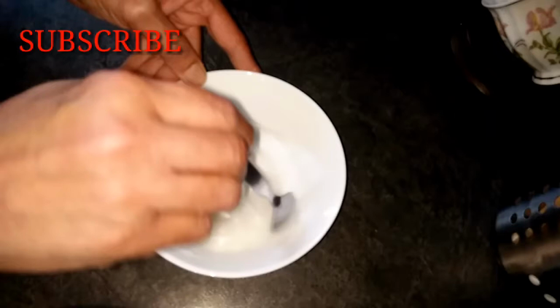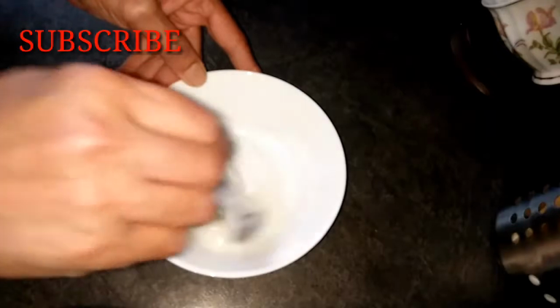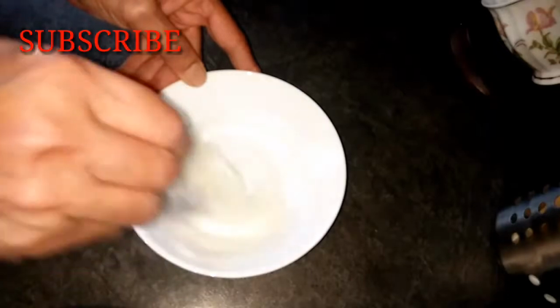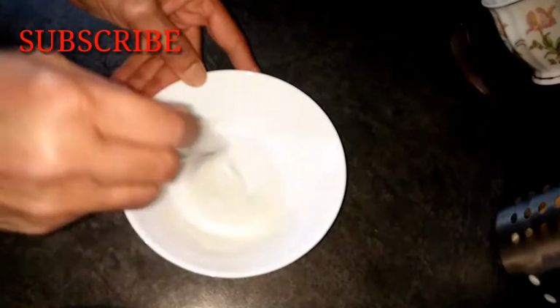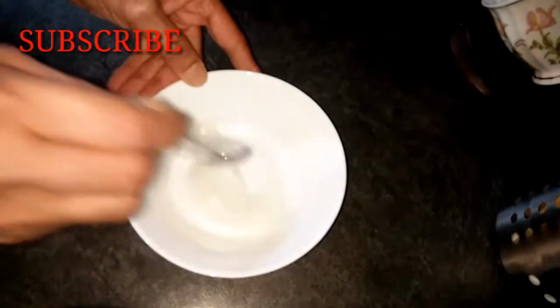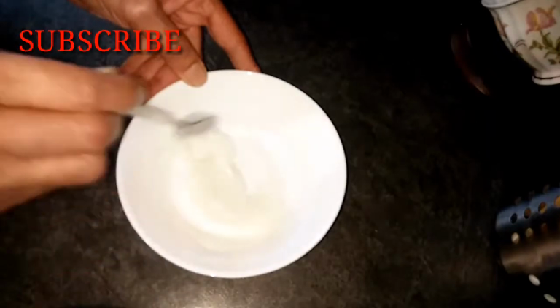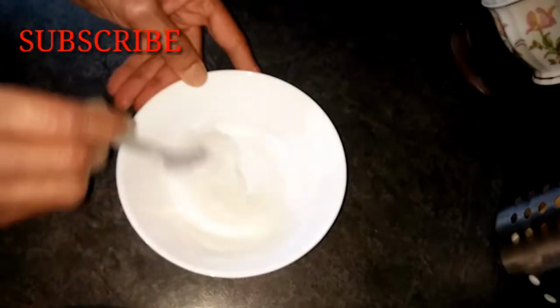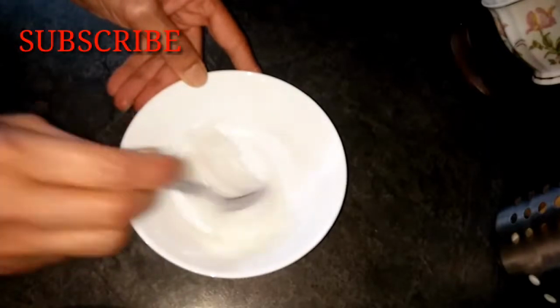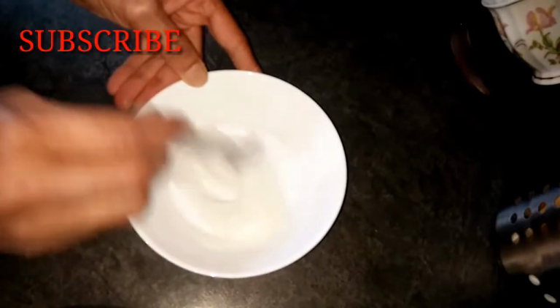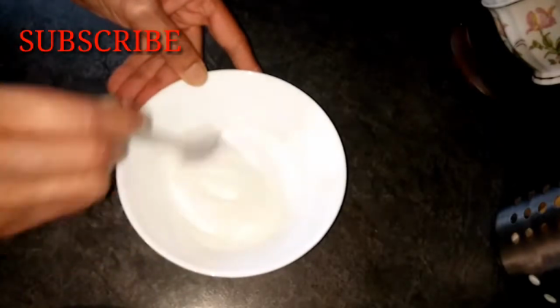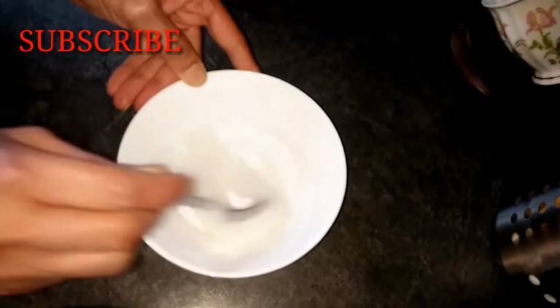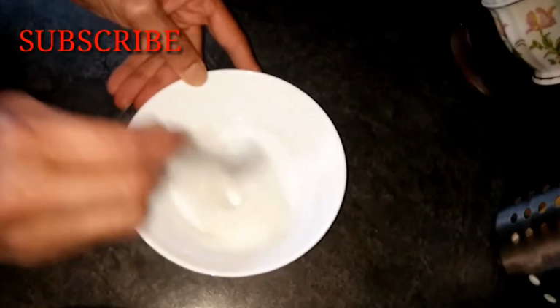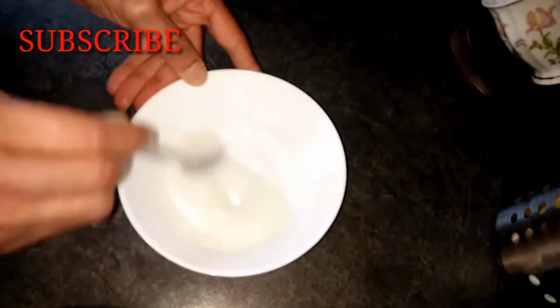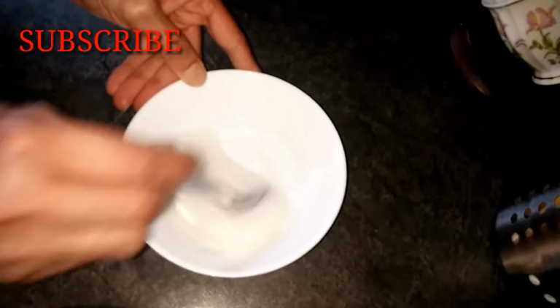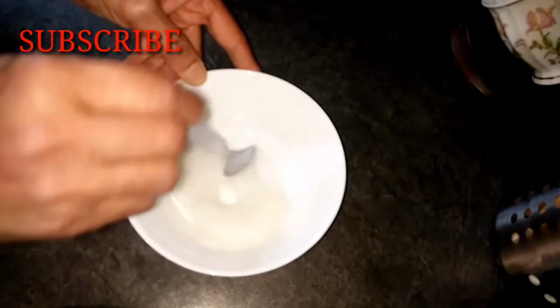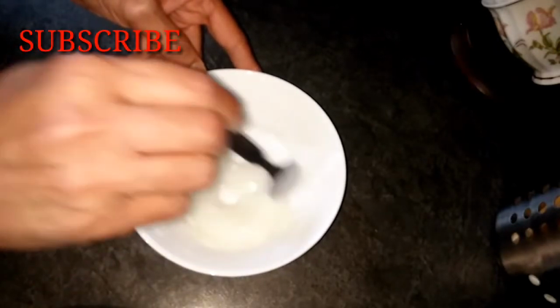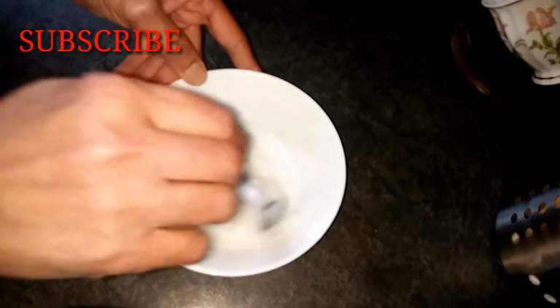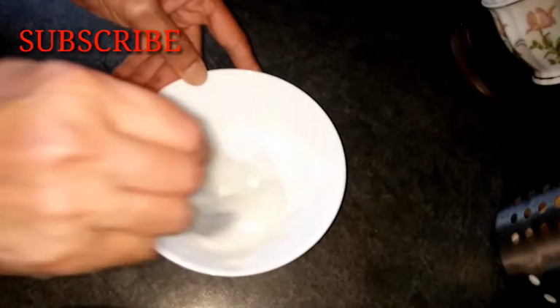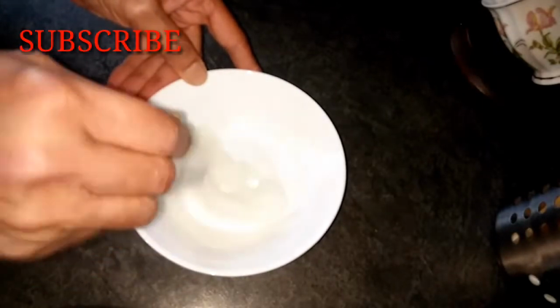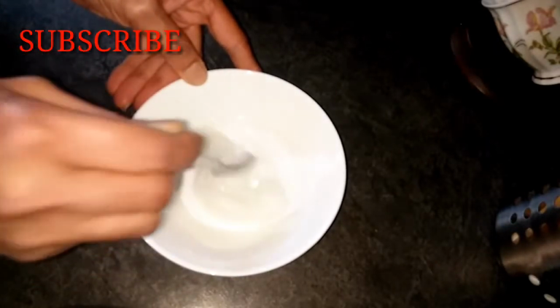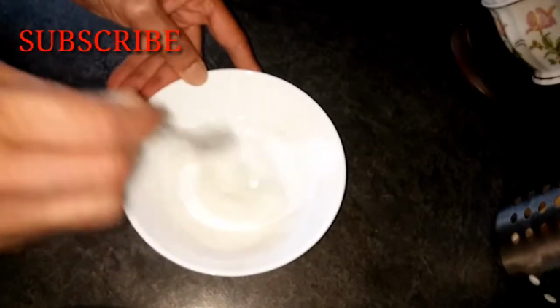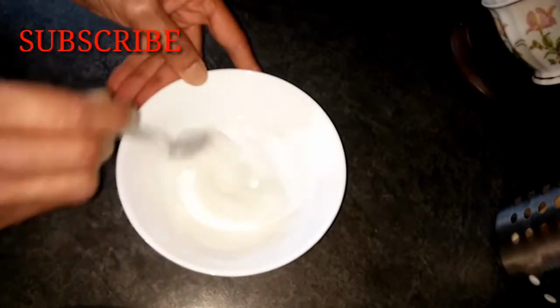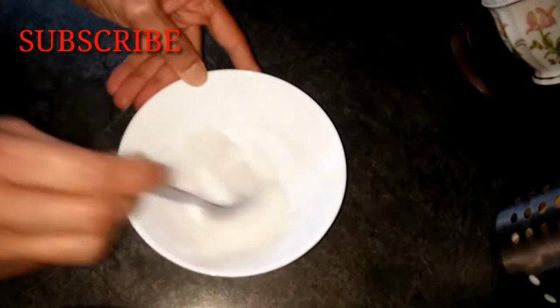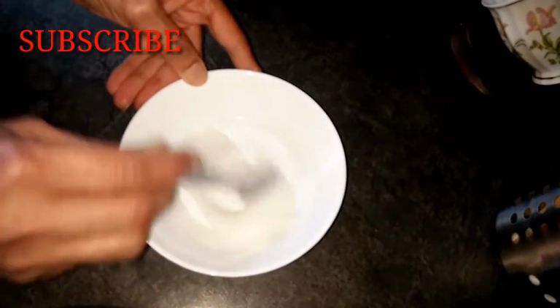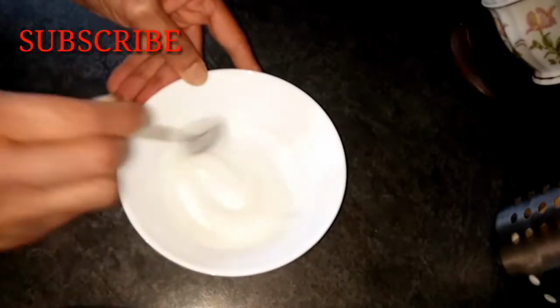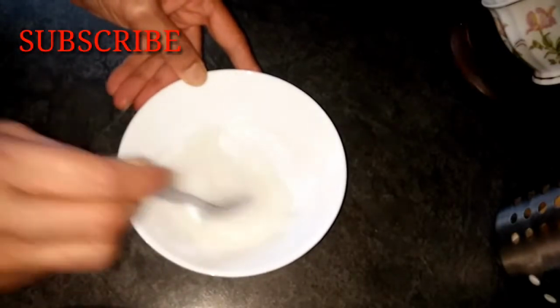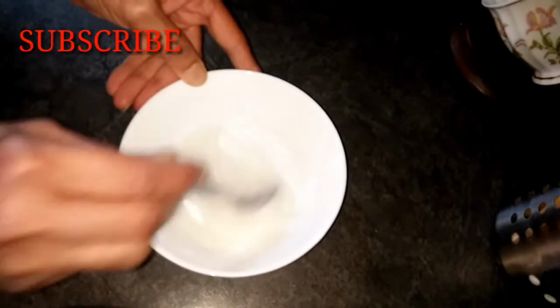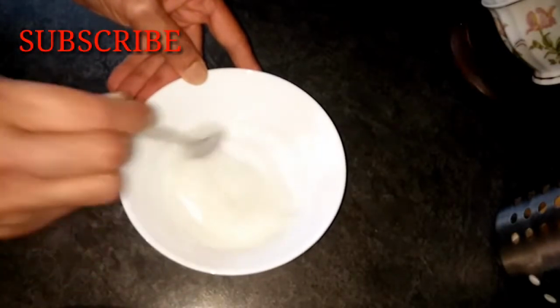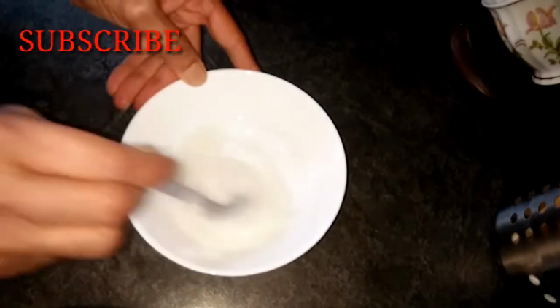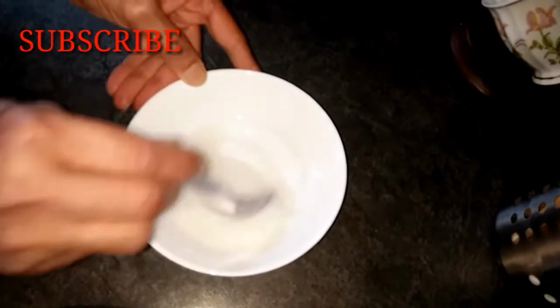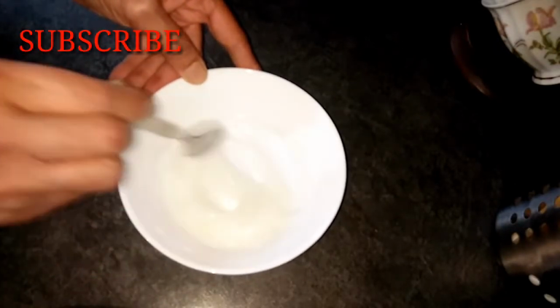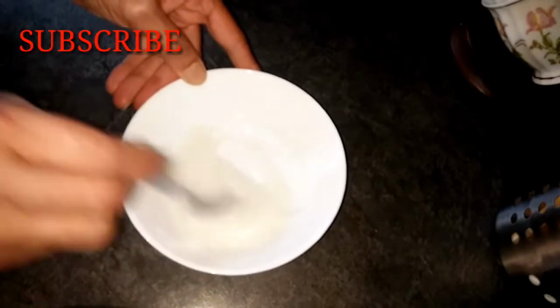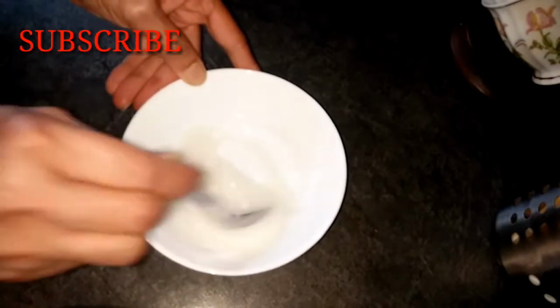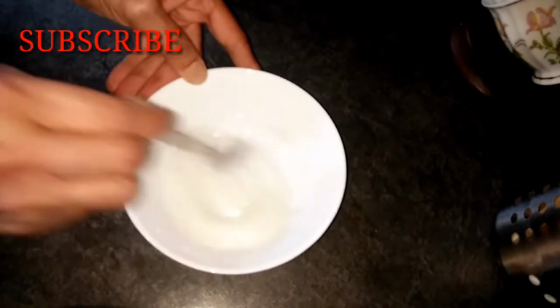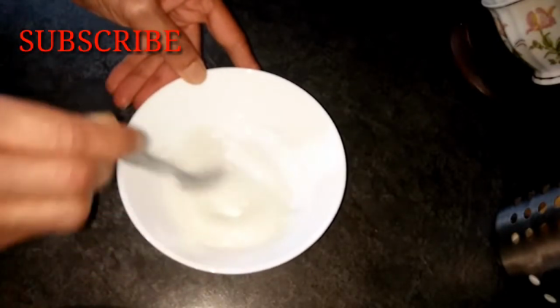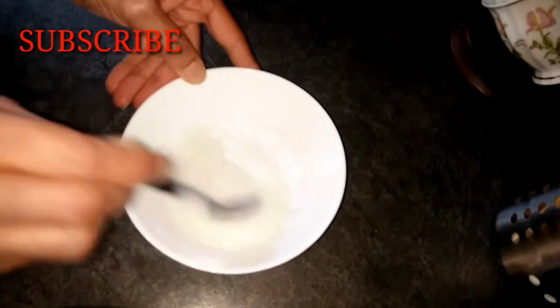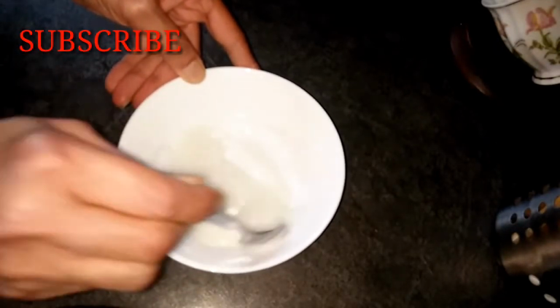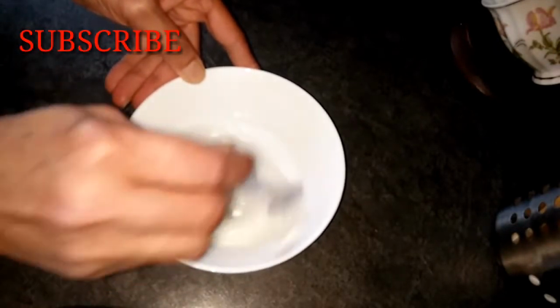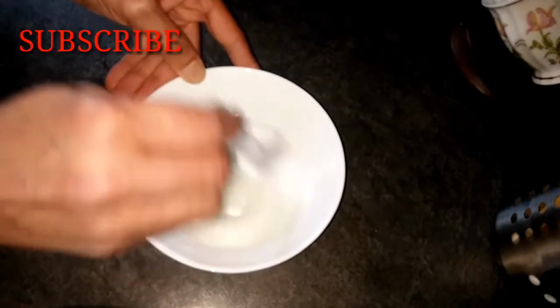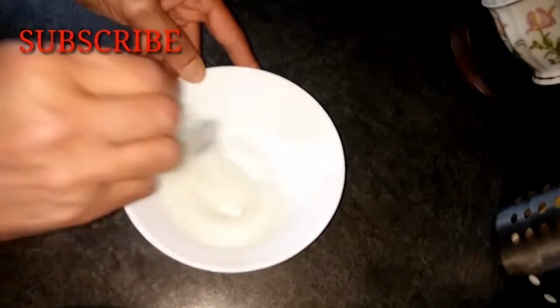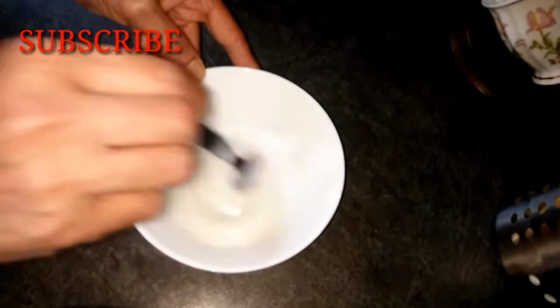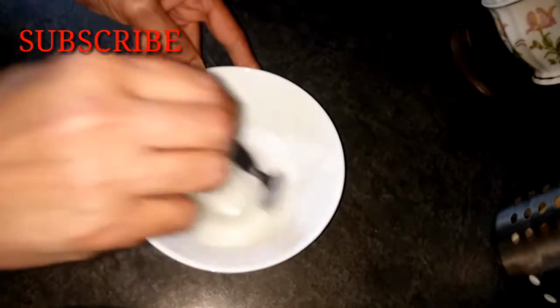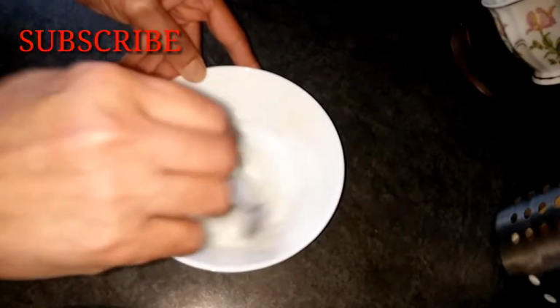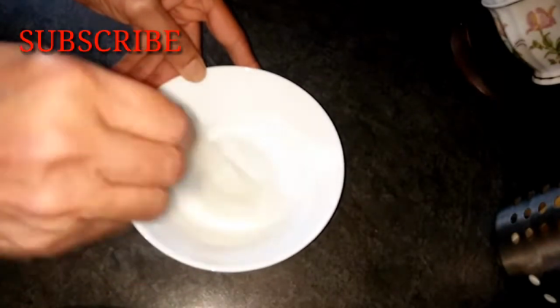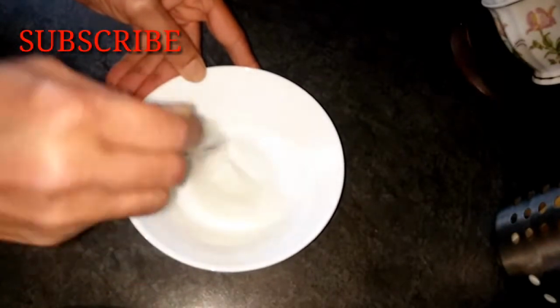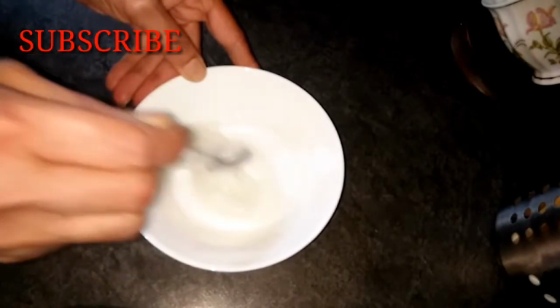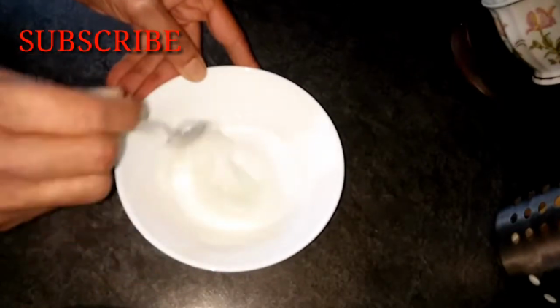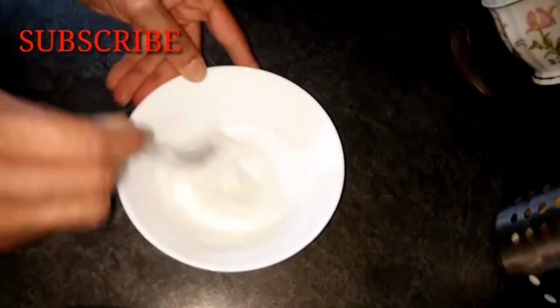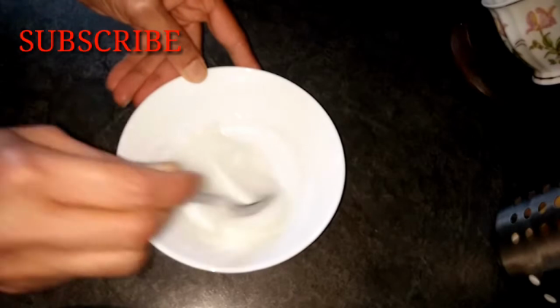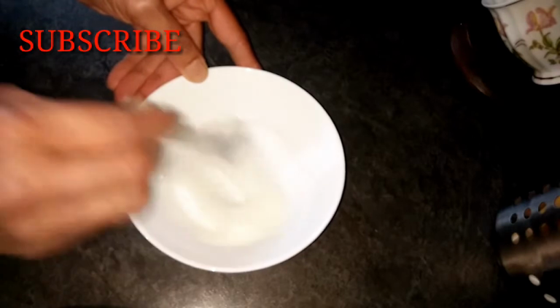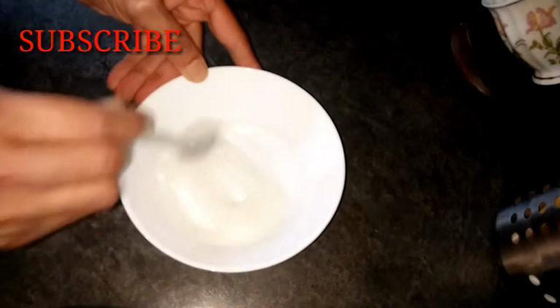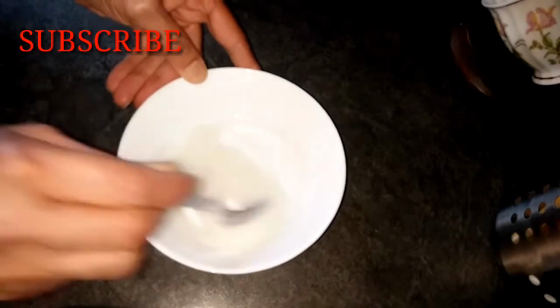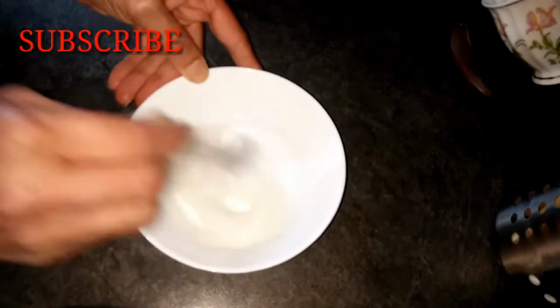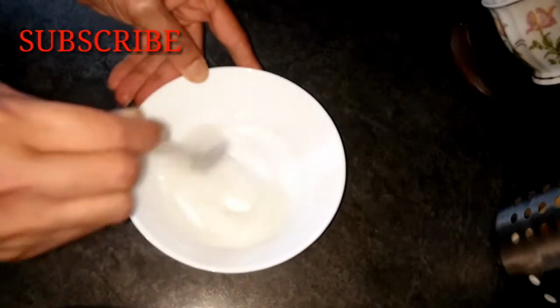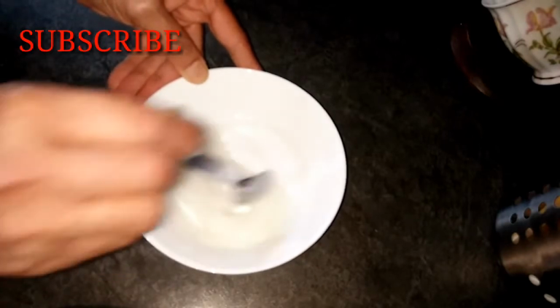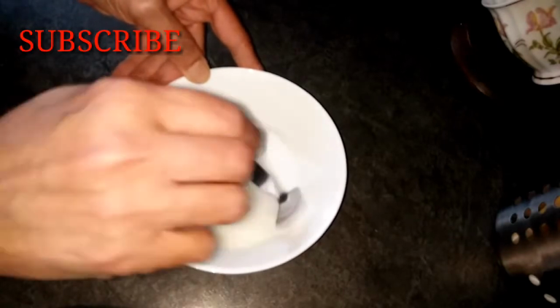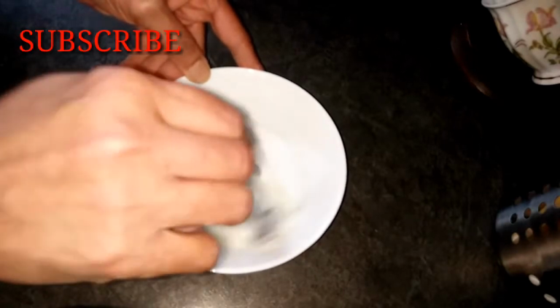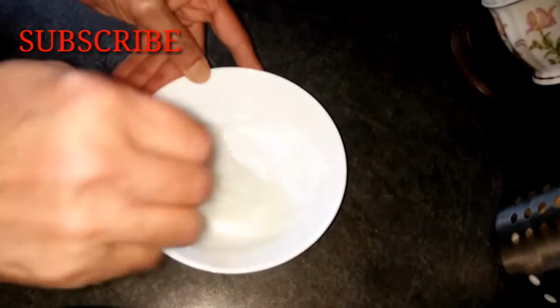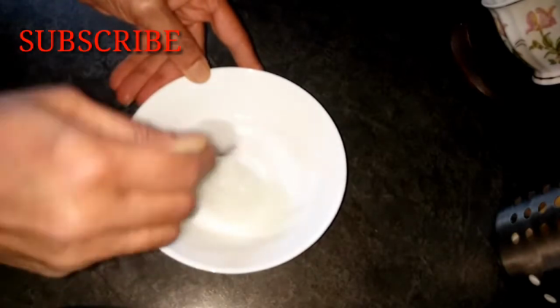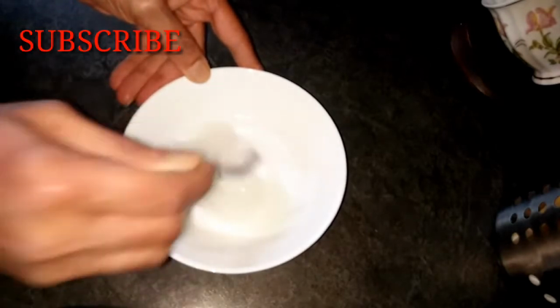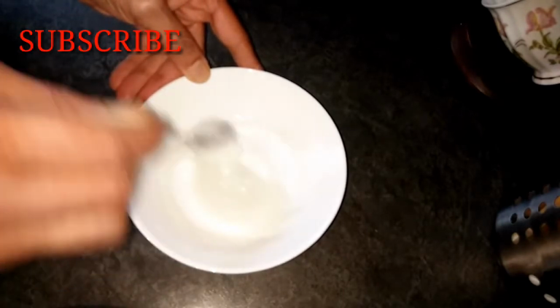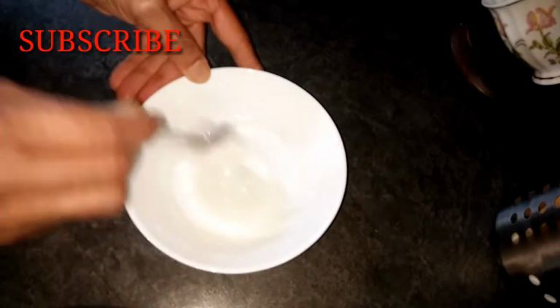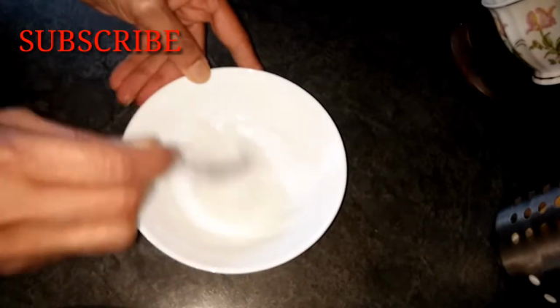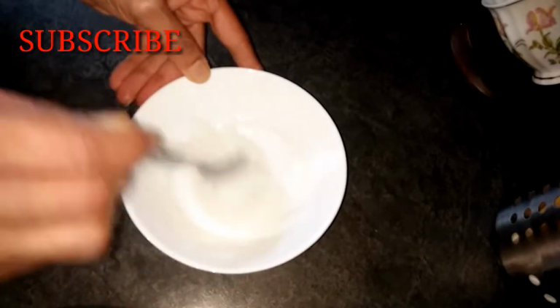Hello everyone, welcome back to our channel. Today, I am going to introduce Korean inspired DIY rice cream.